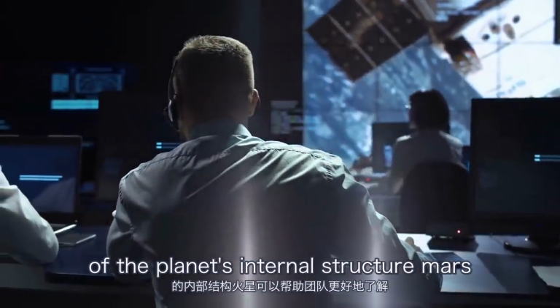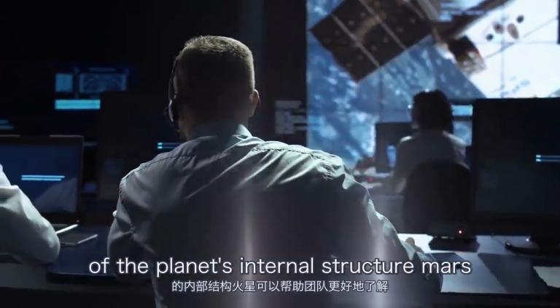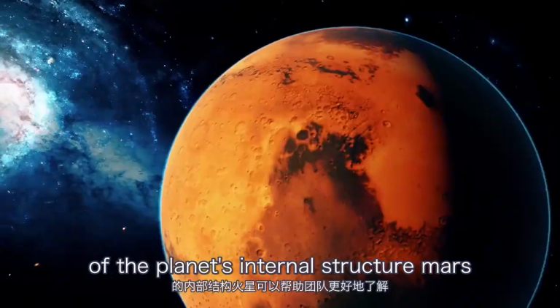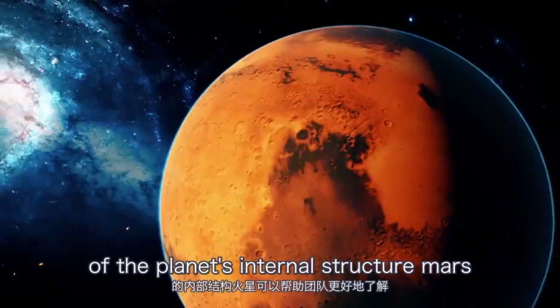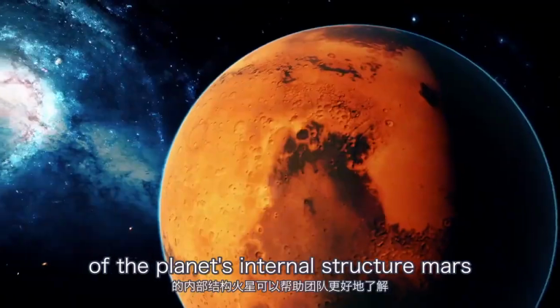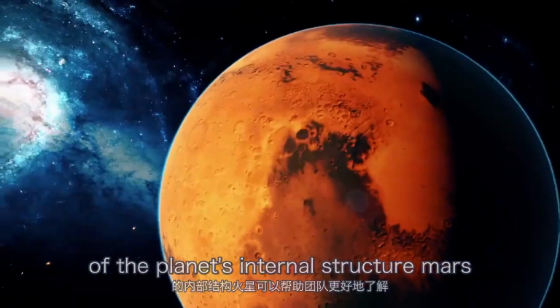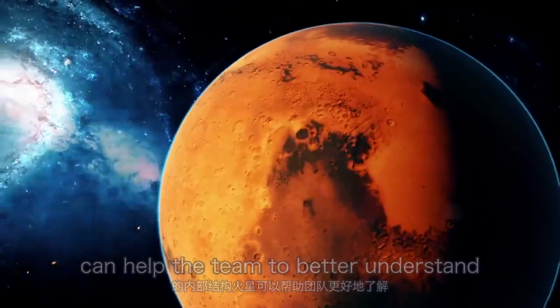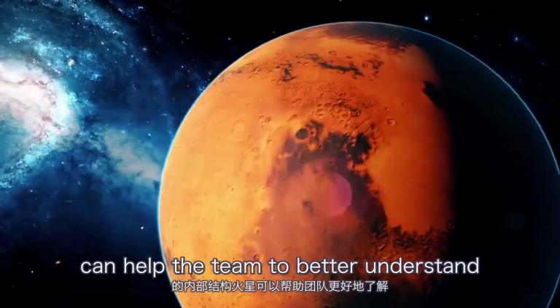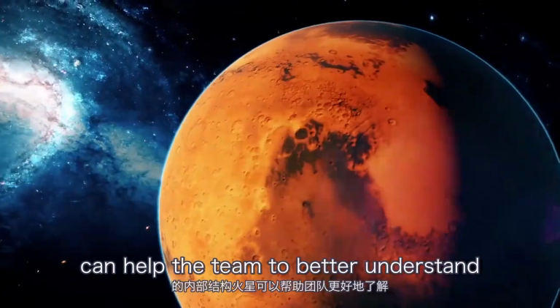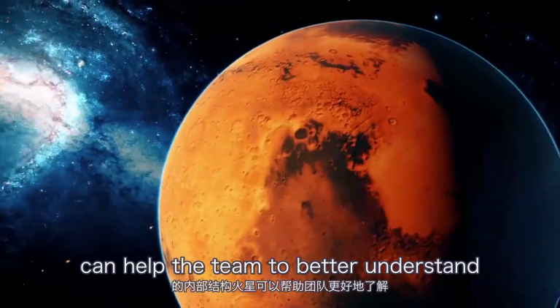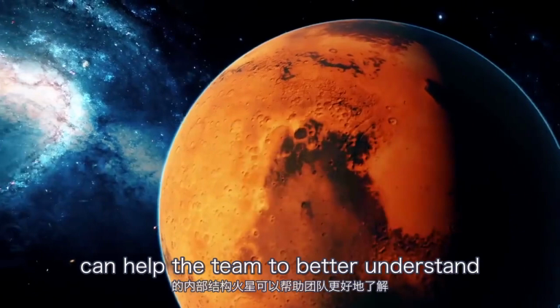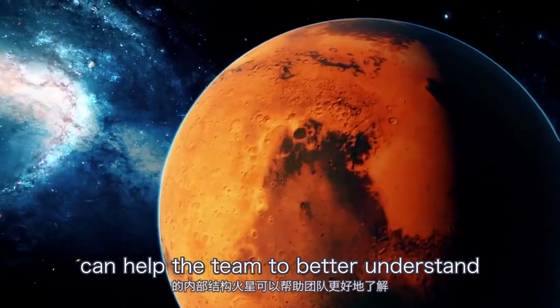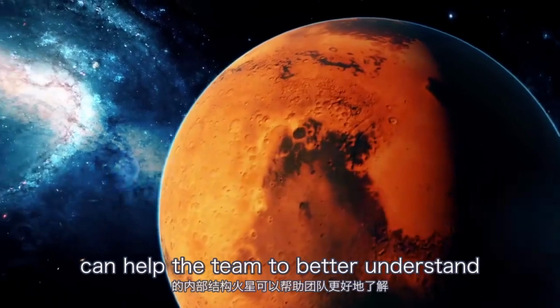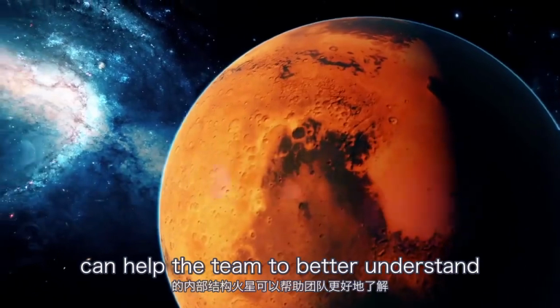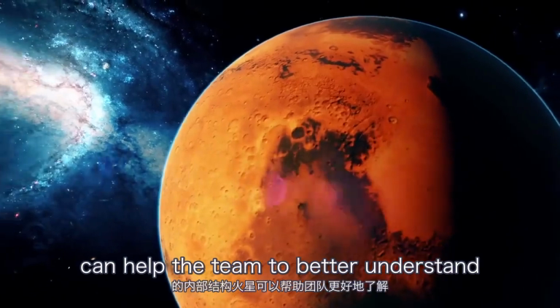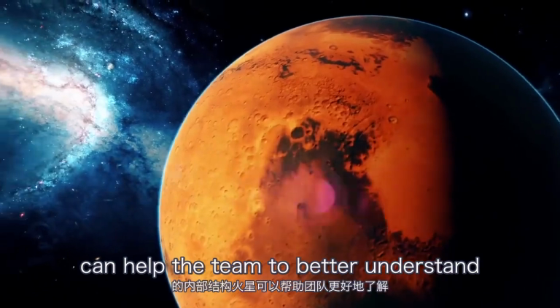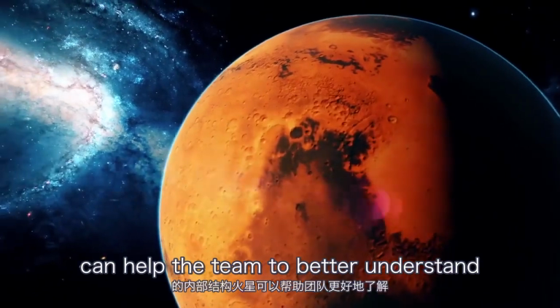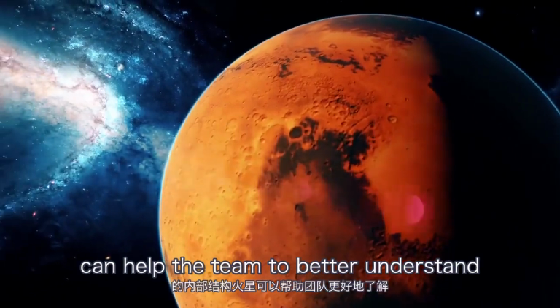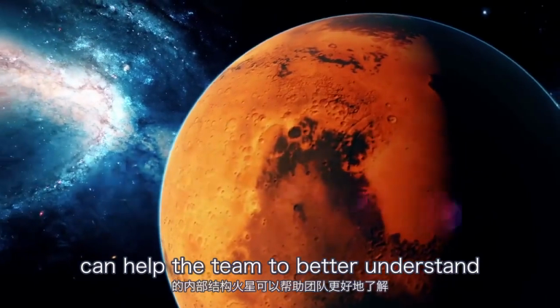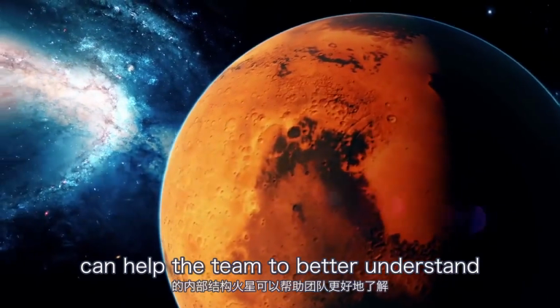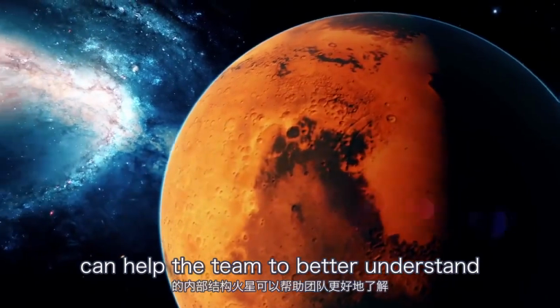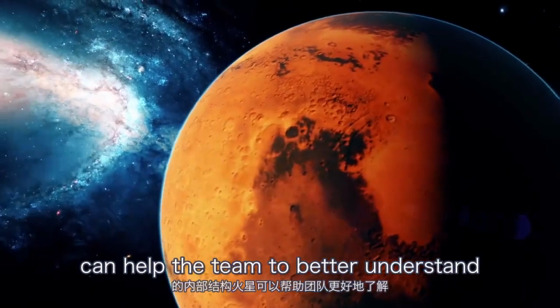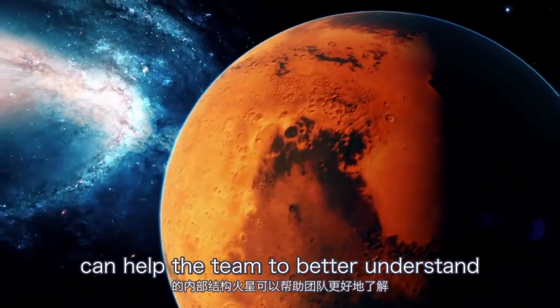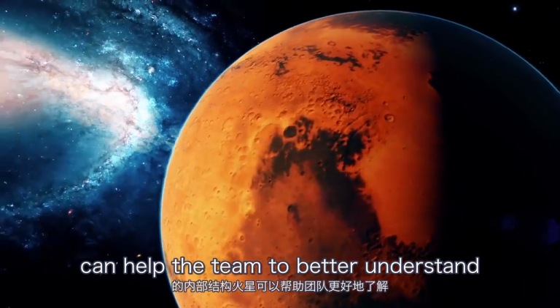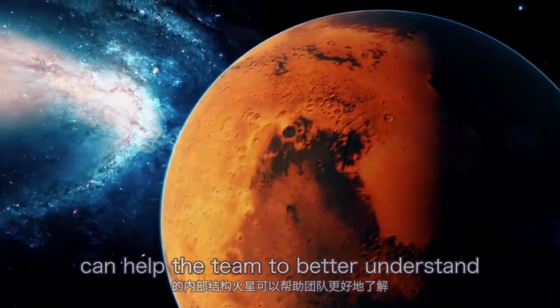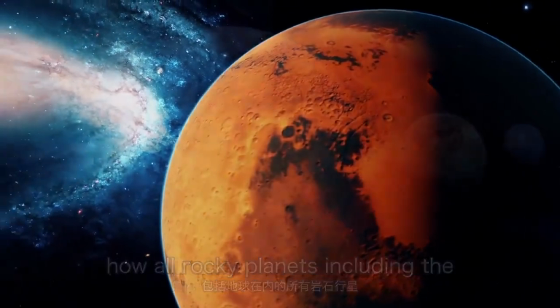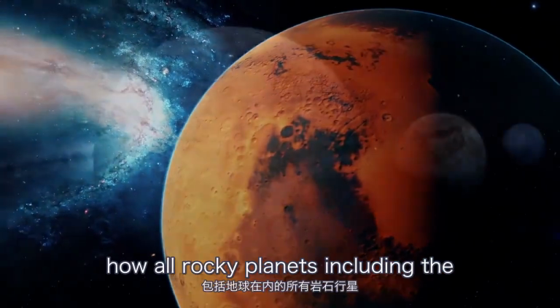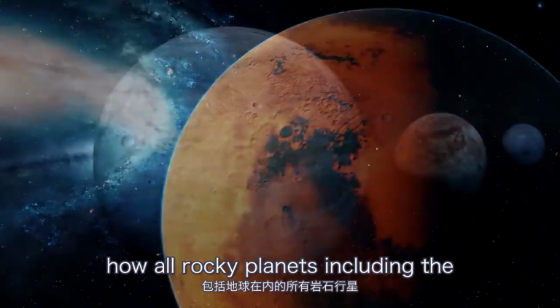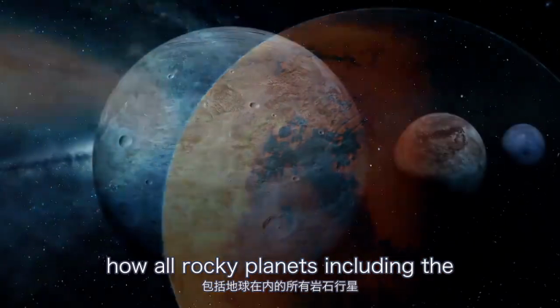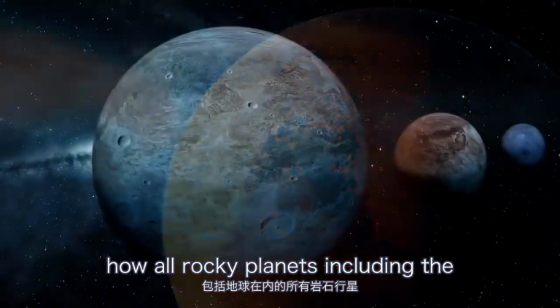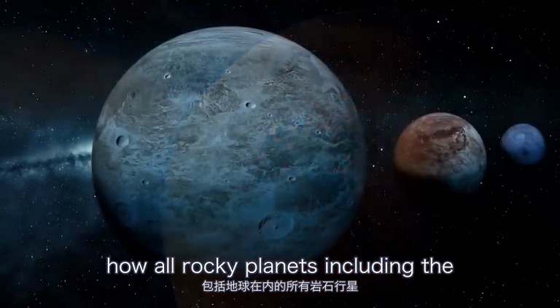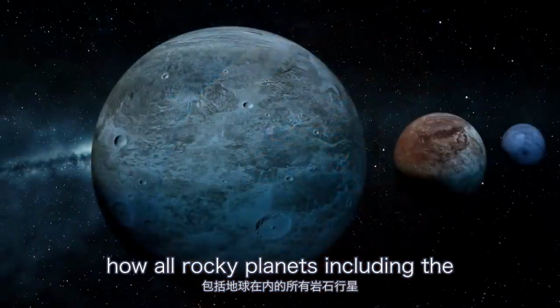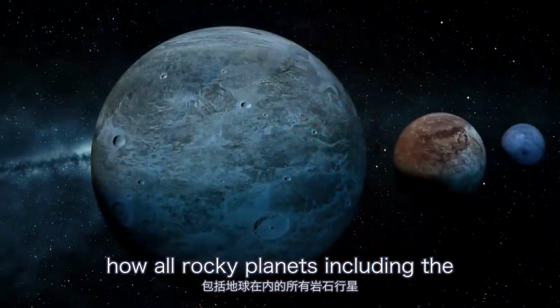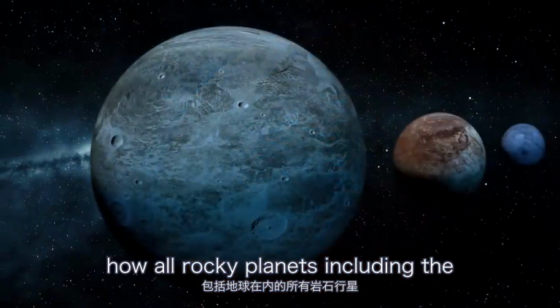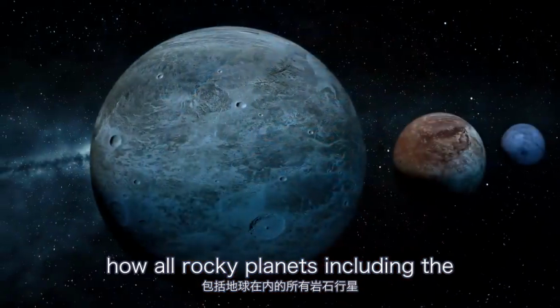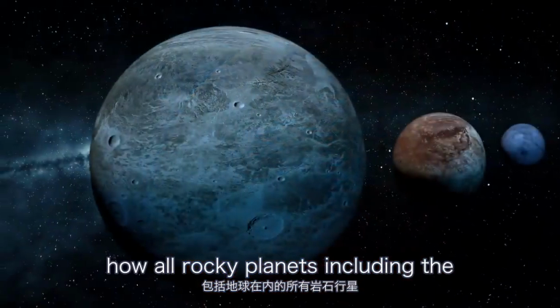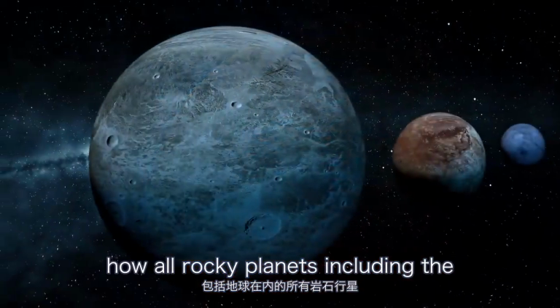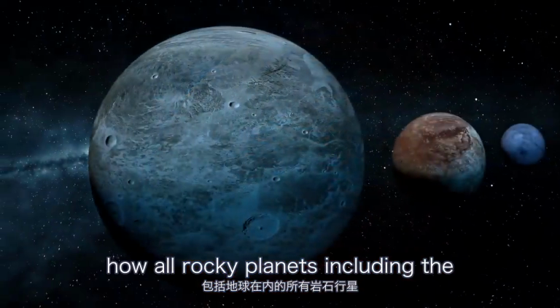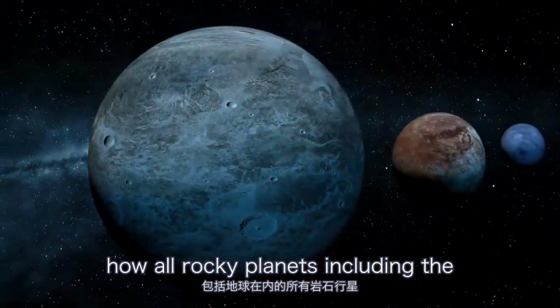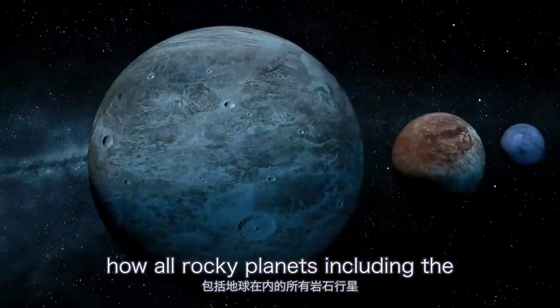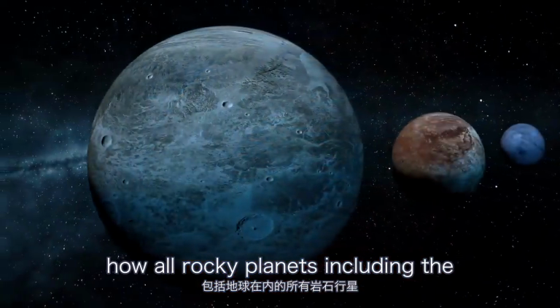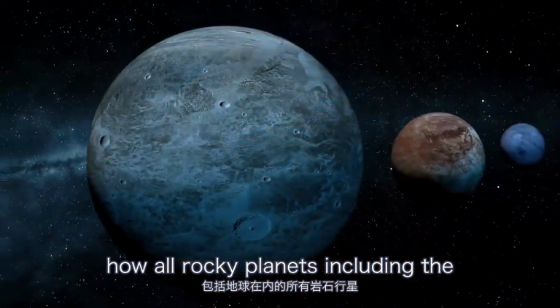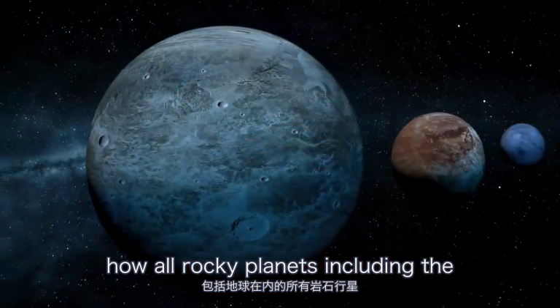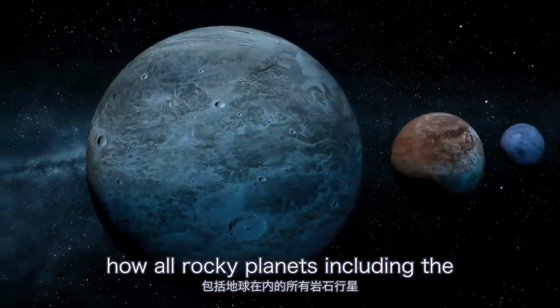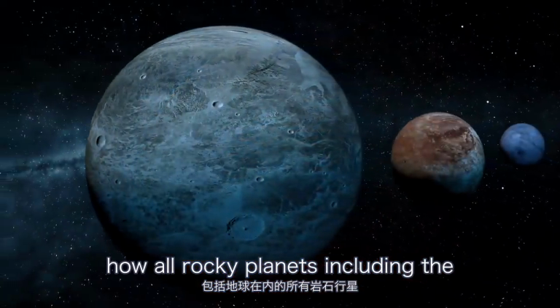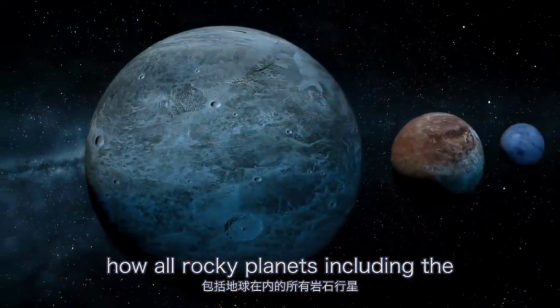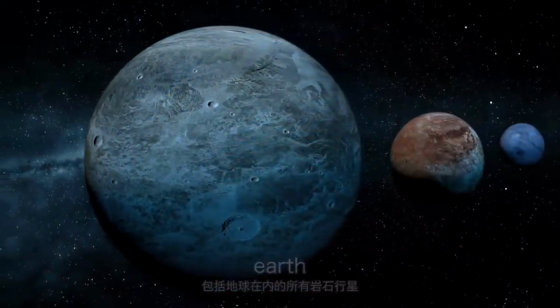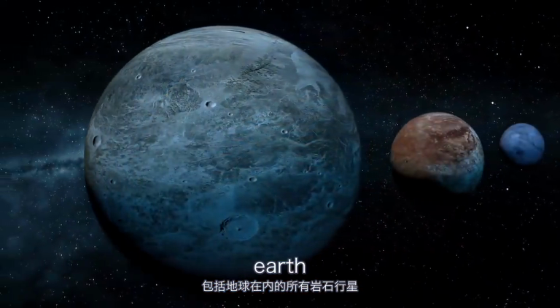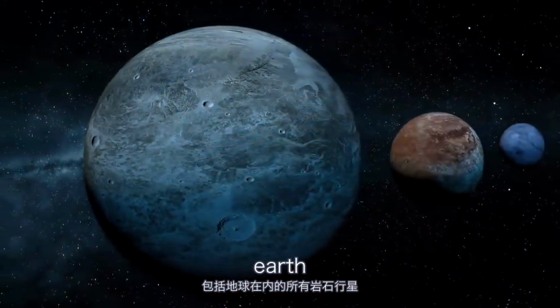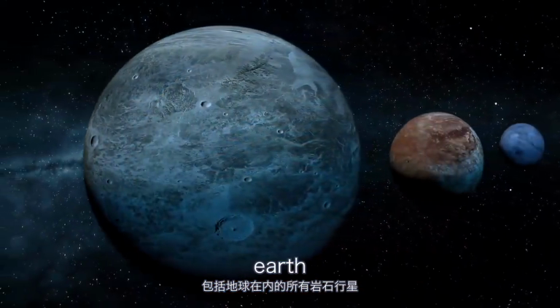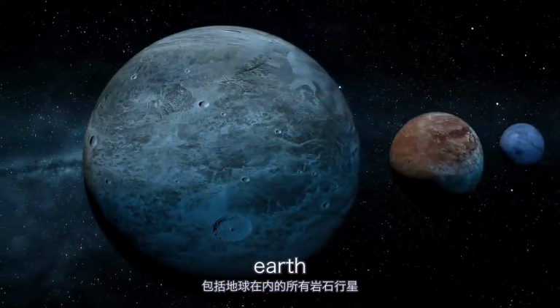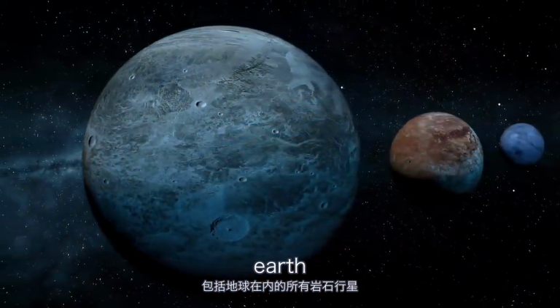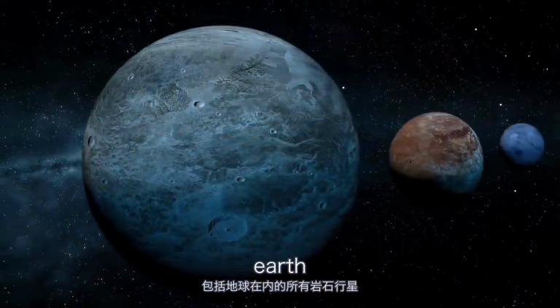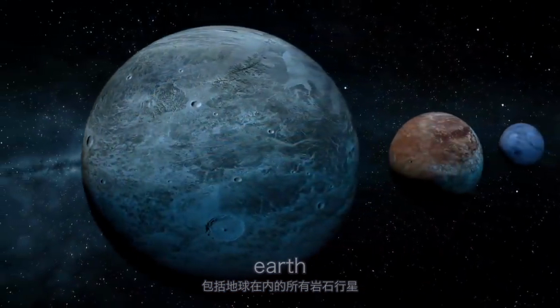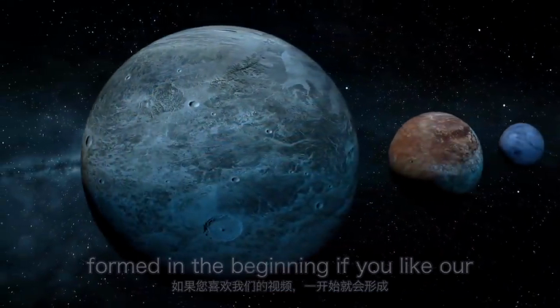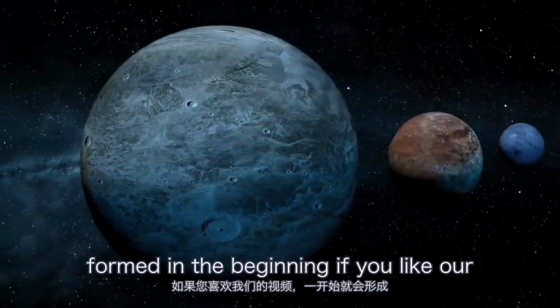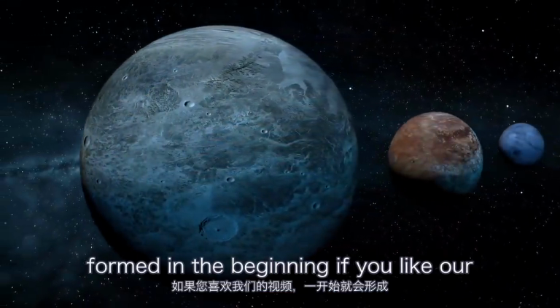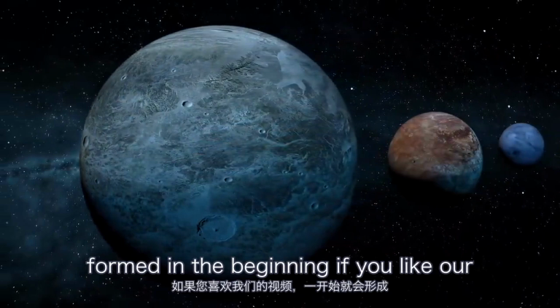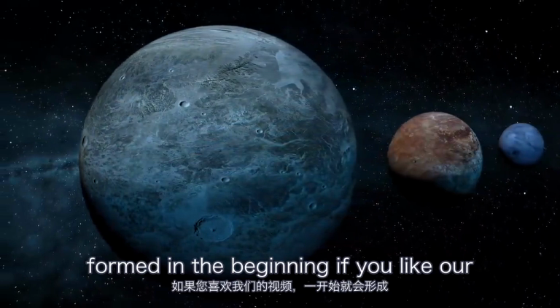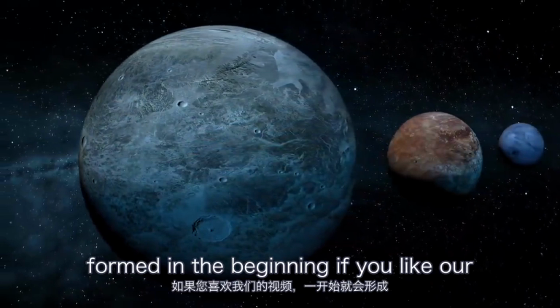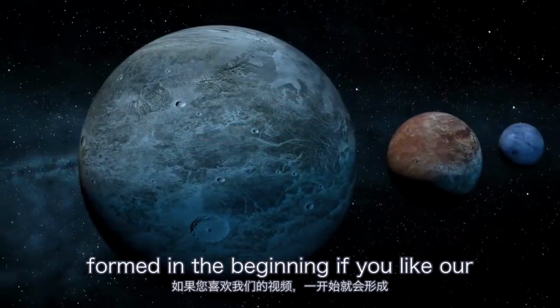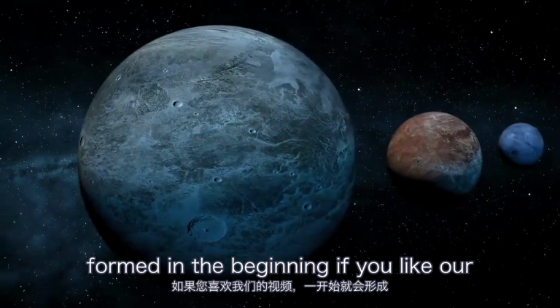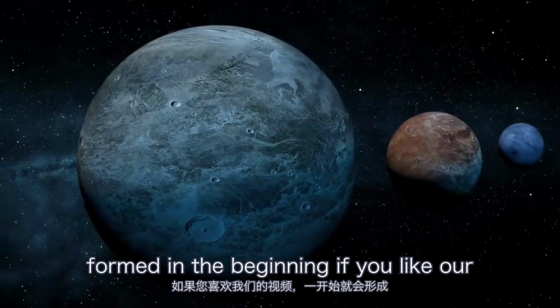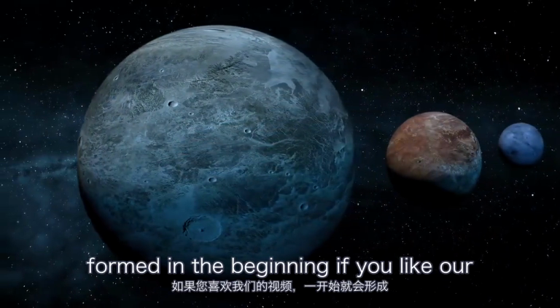Mars can help the team to better understand how all rocky planets, including the Earth, formed in the beginning.